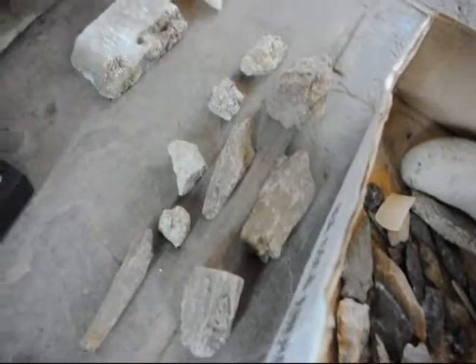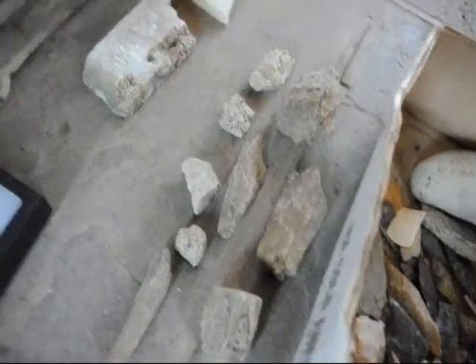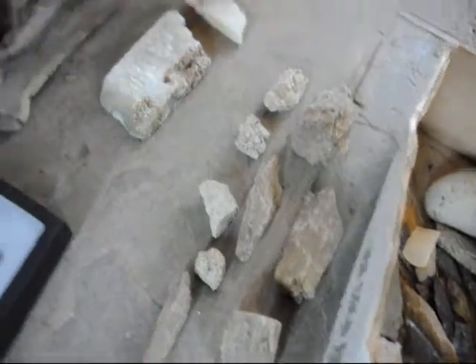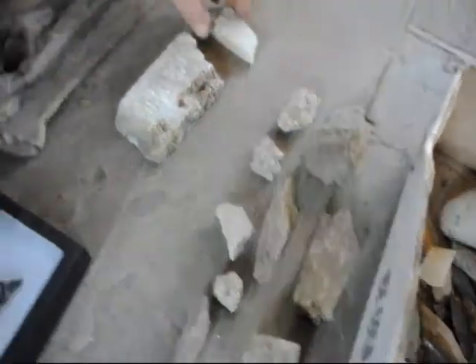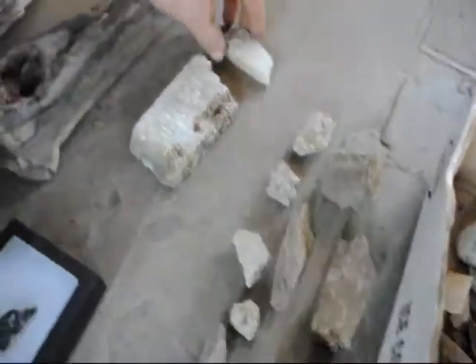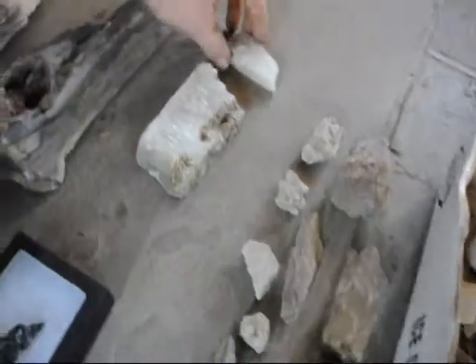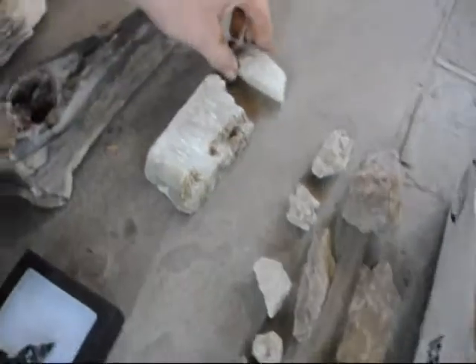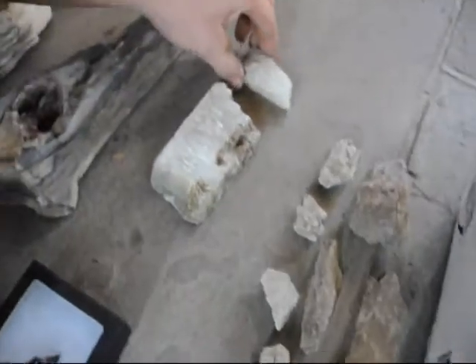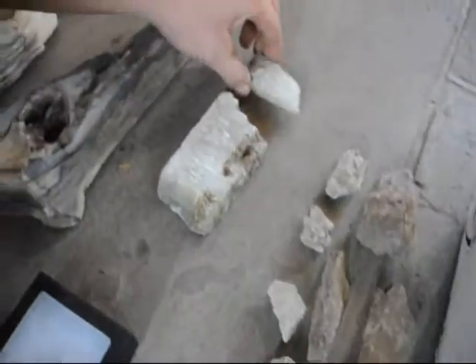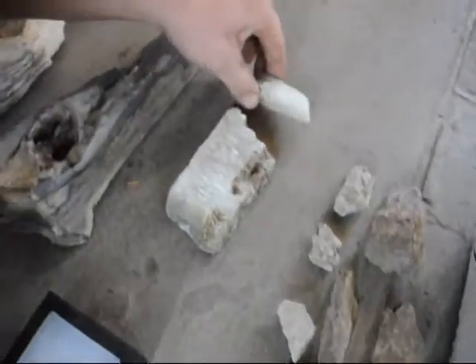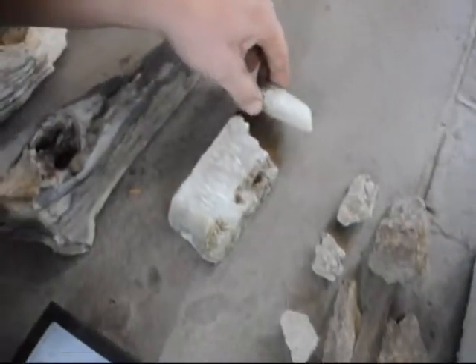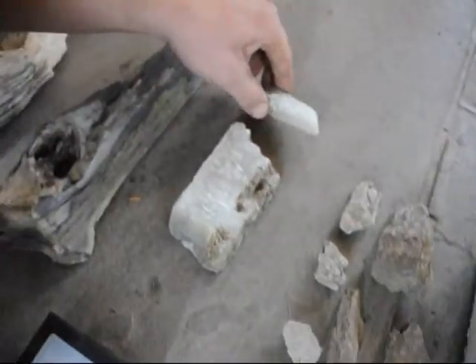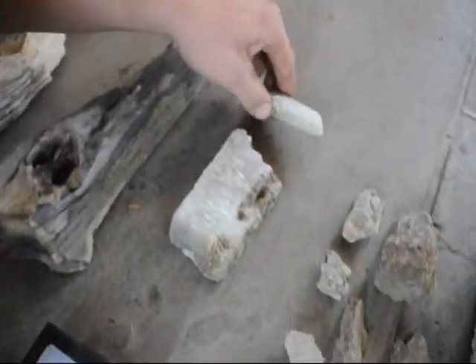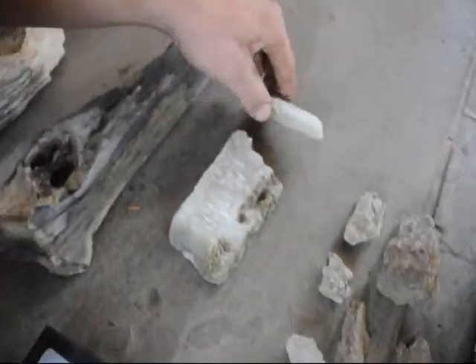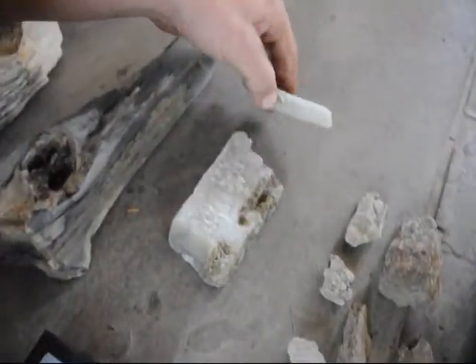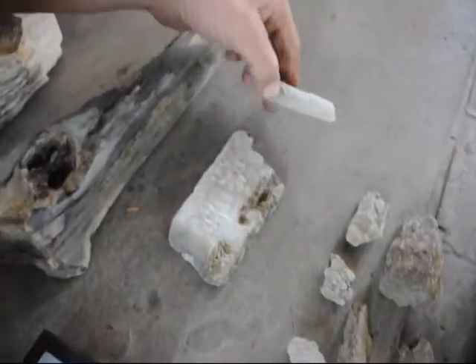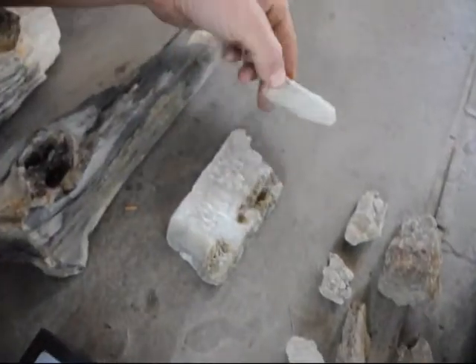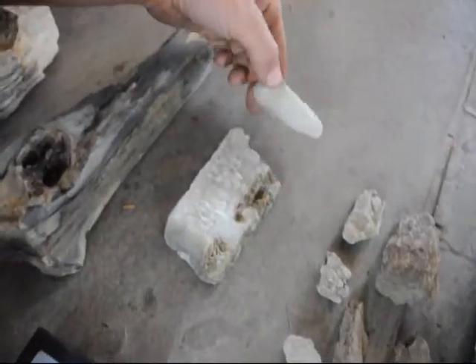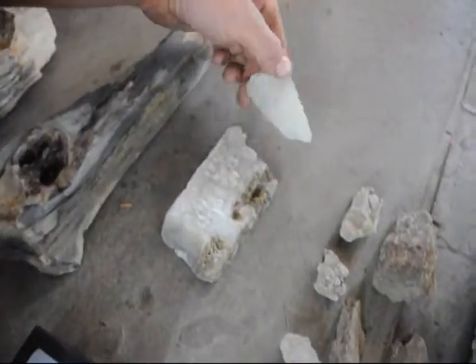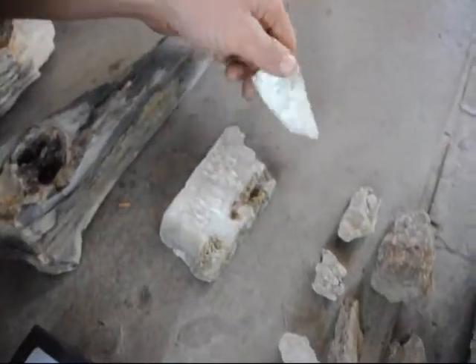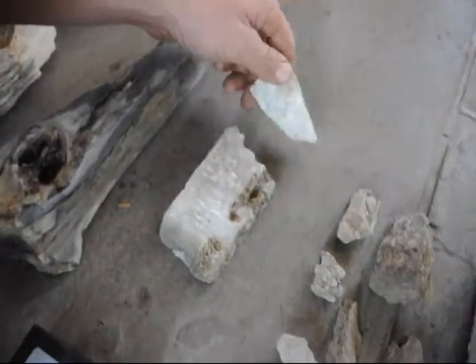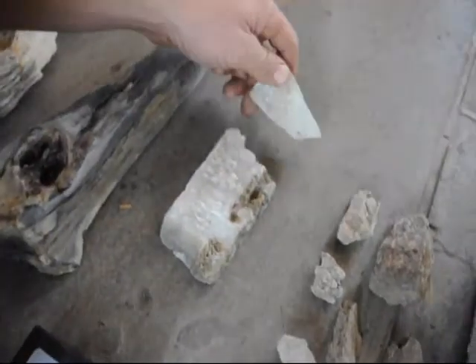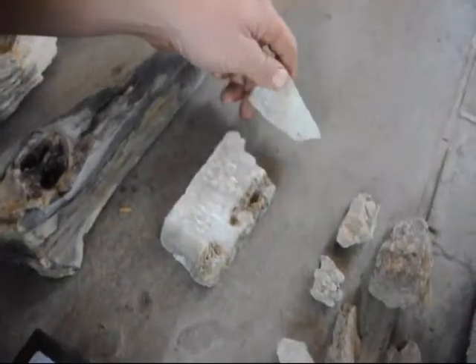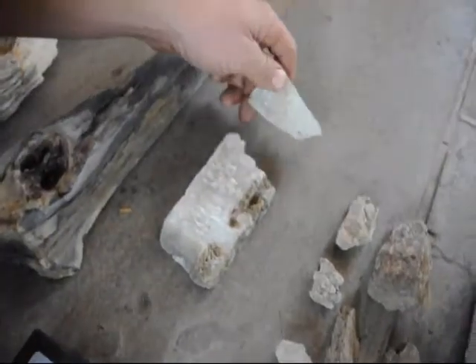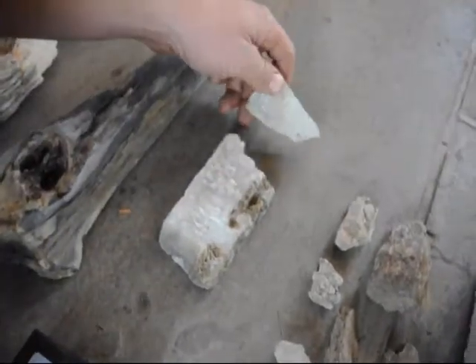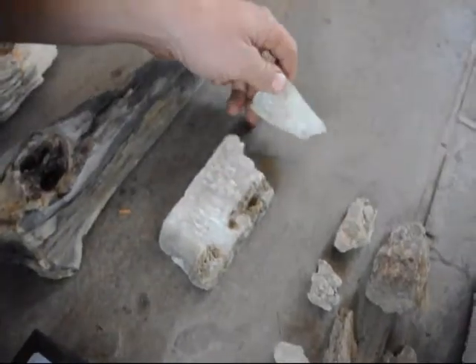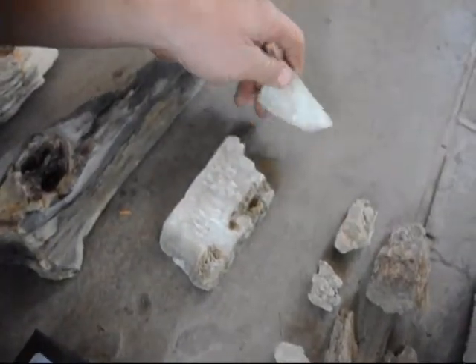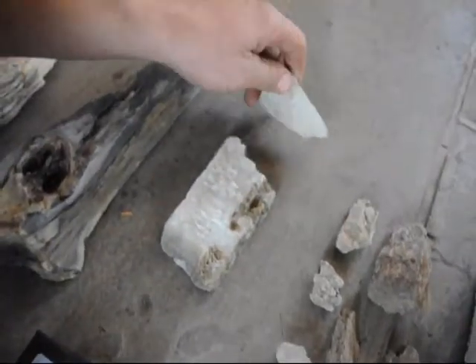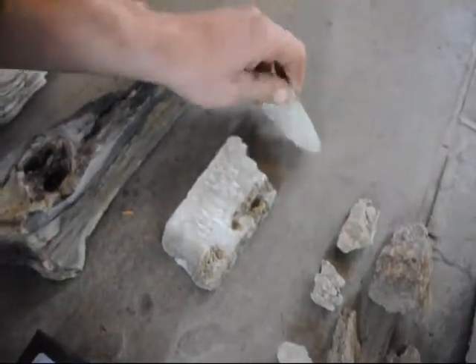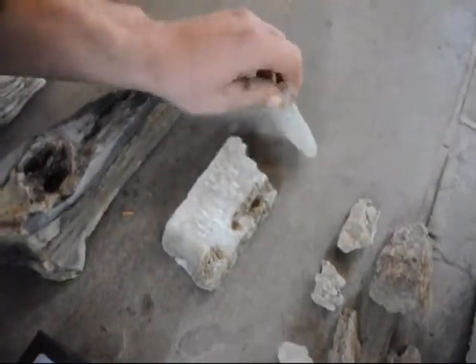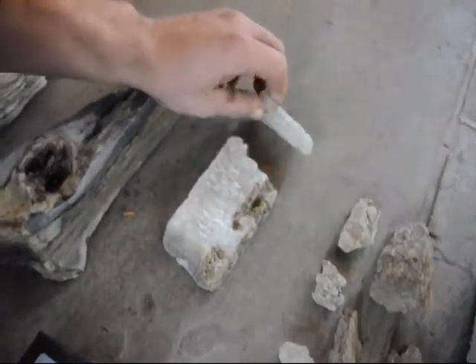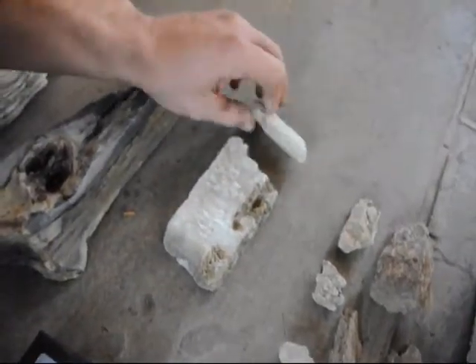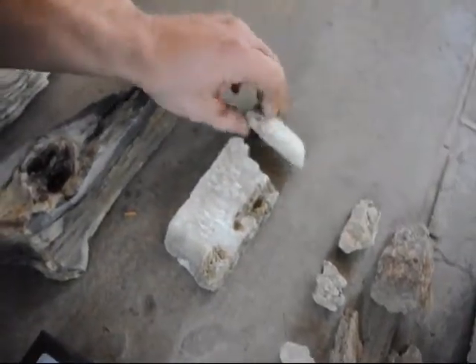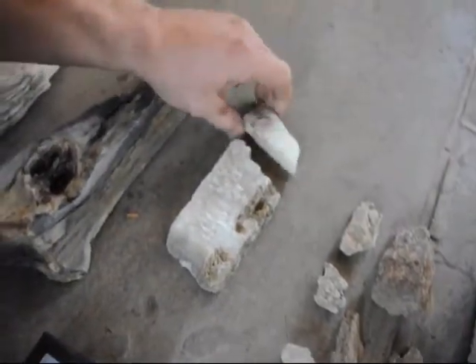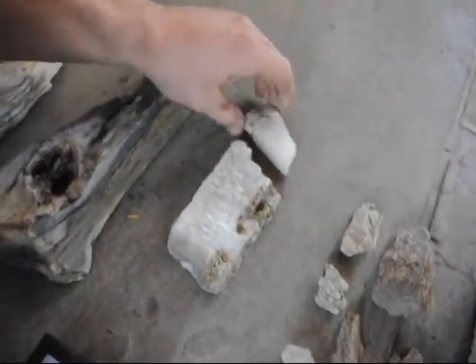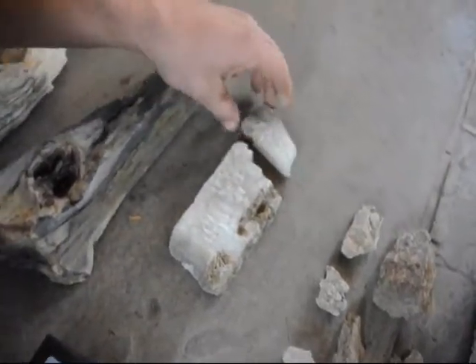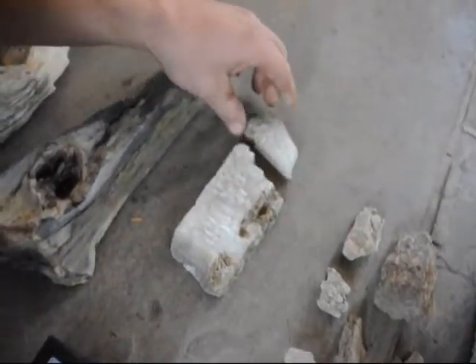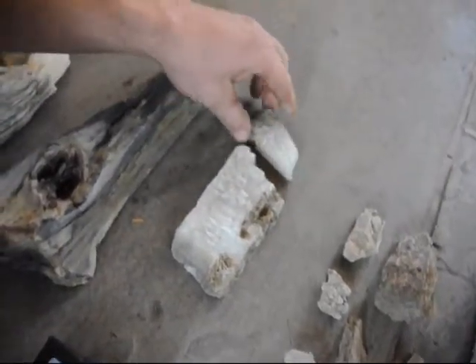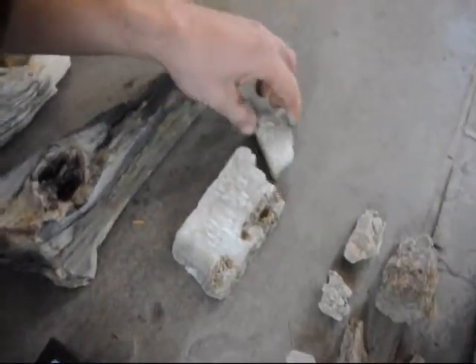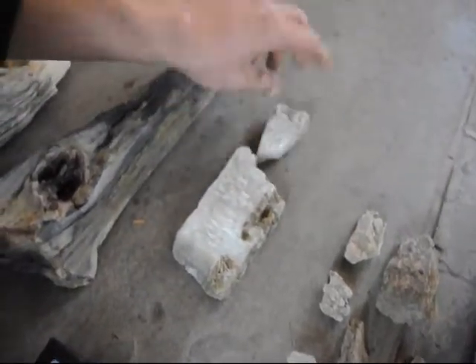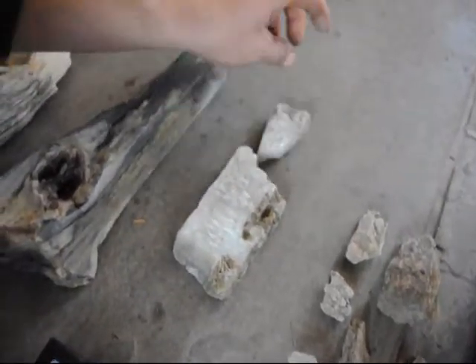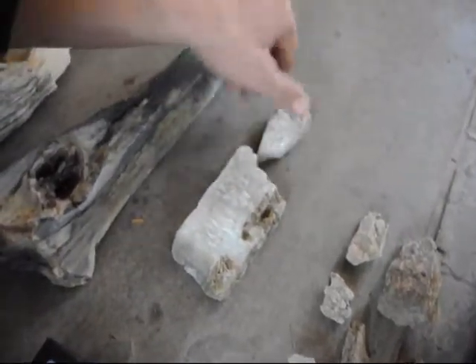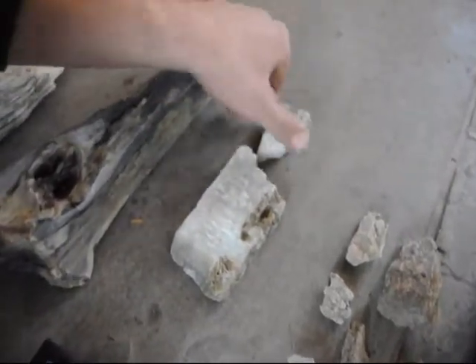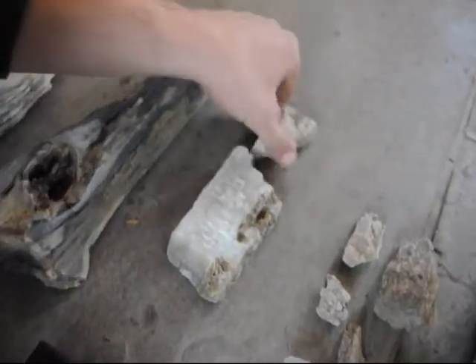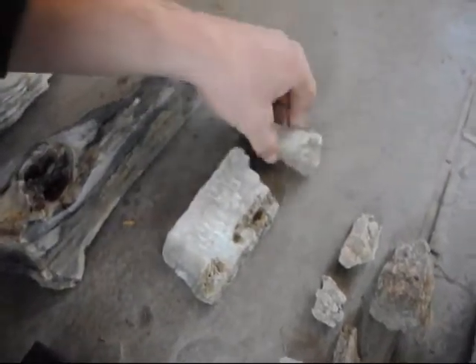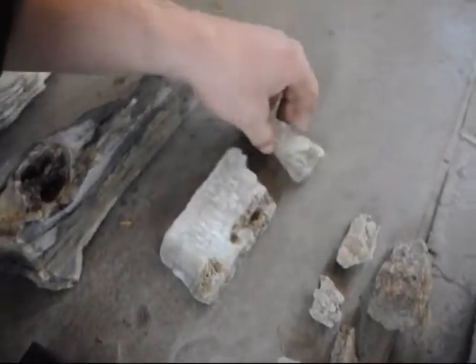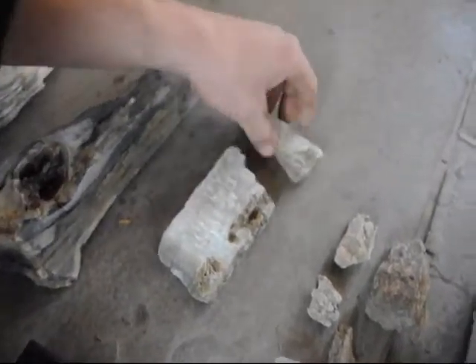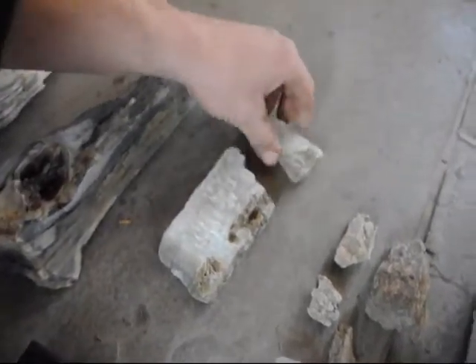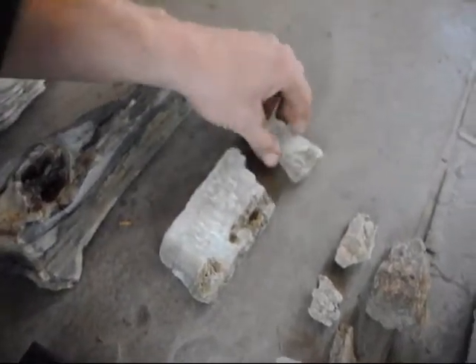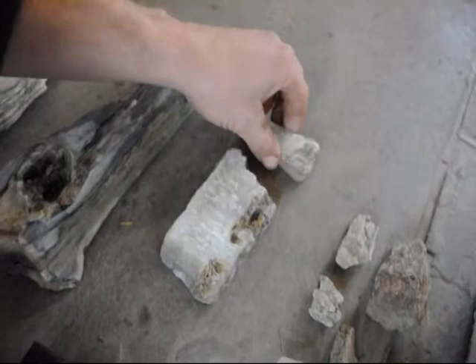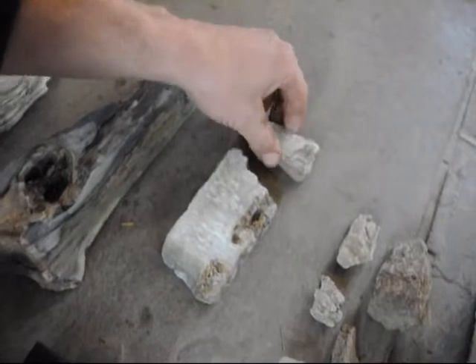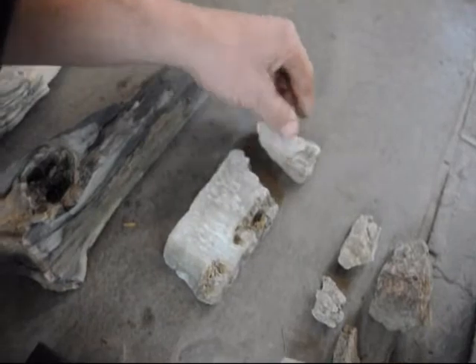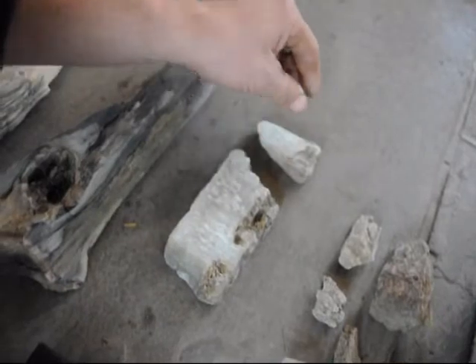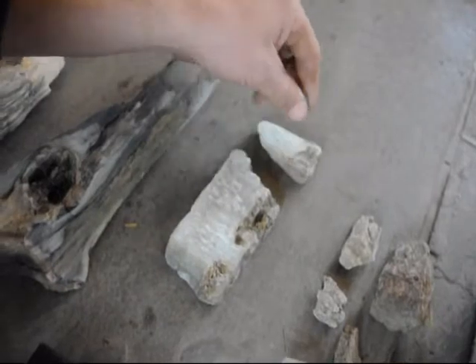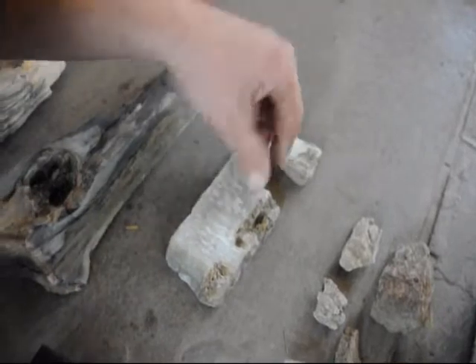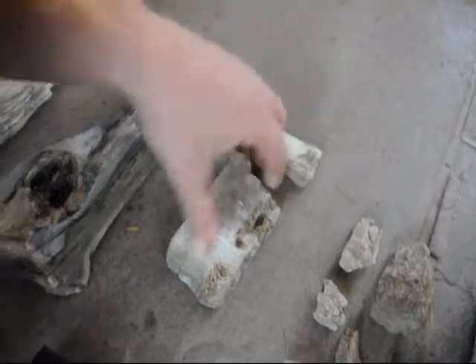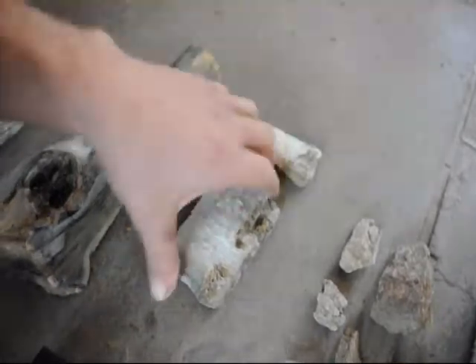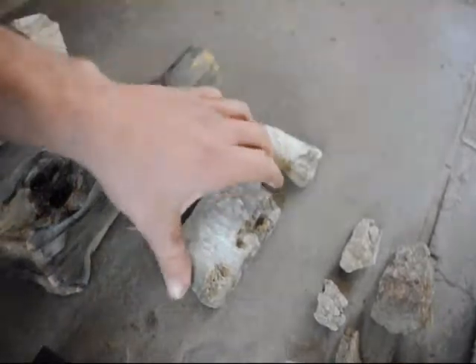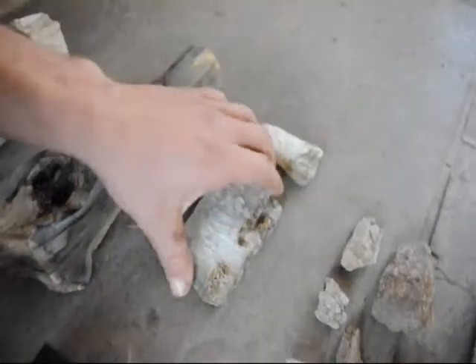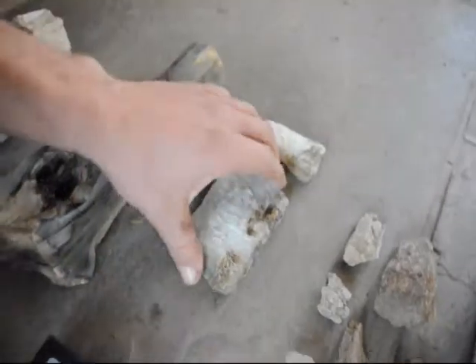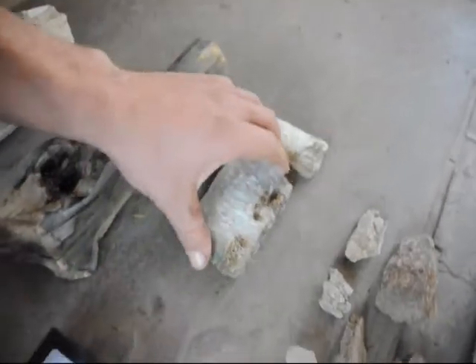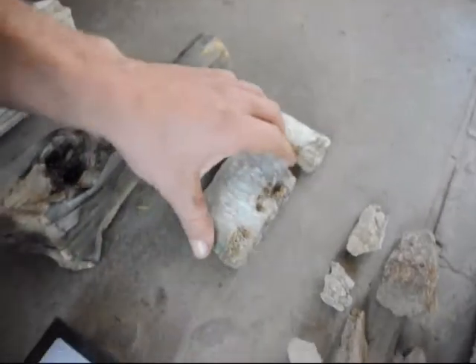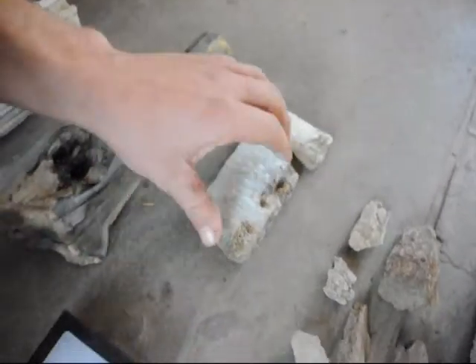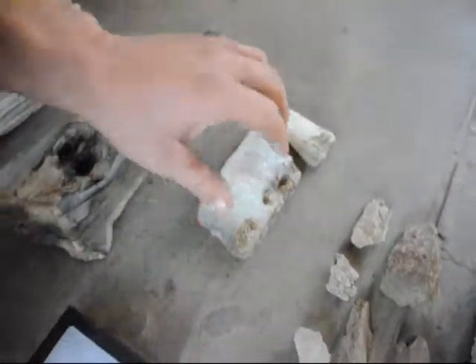This right here is calcite — this is a mineral. You can find that easily at the Flying X Ranch as well.